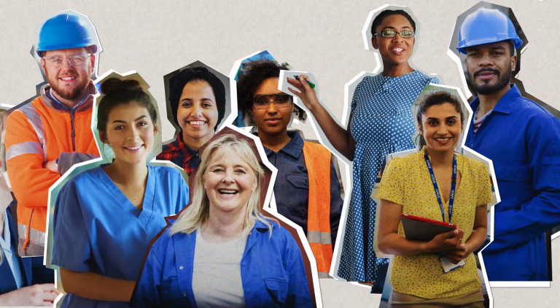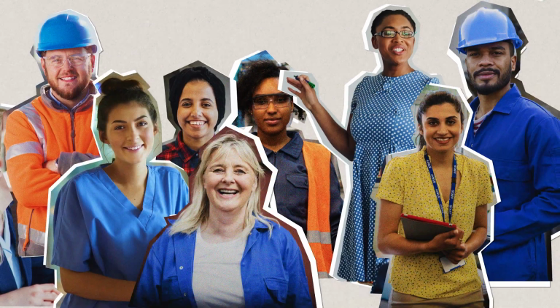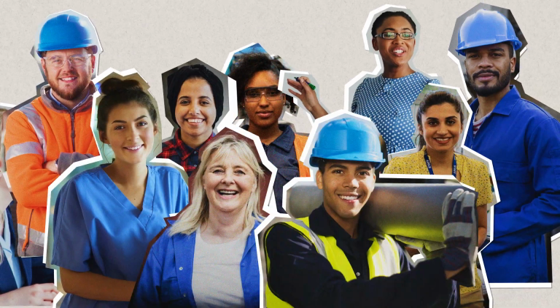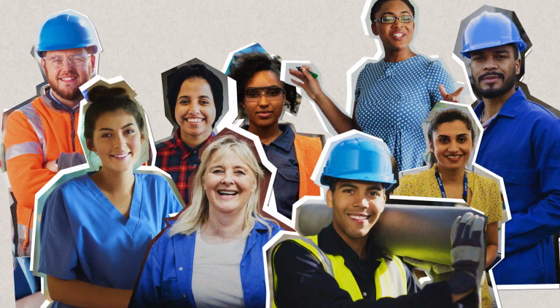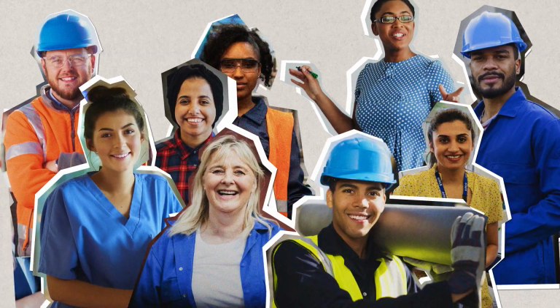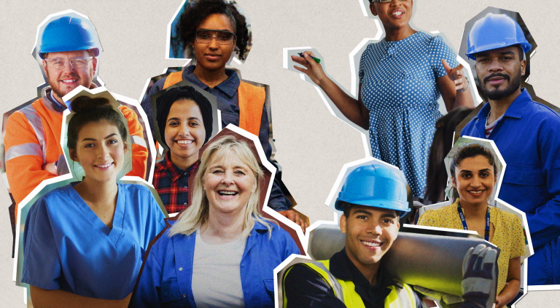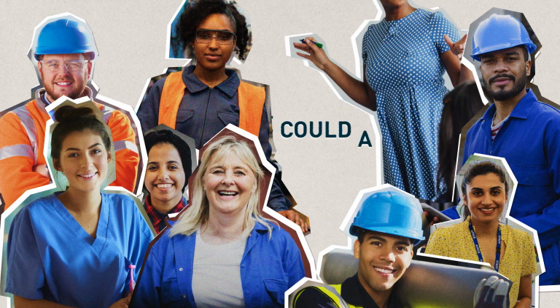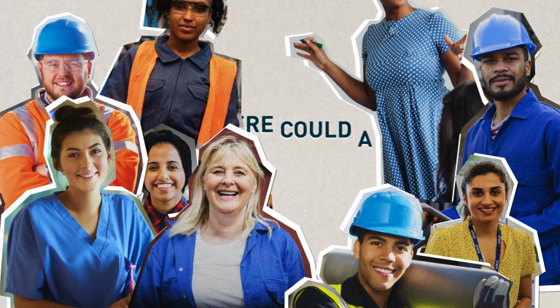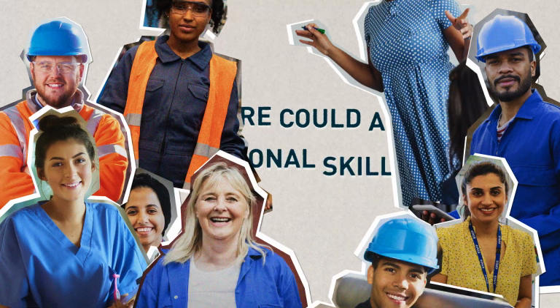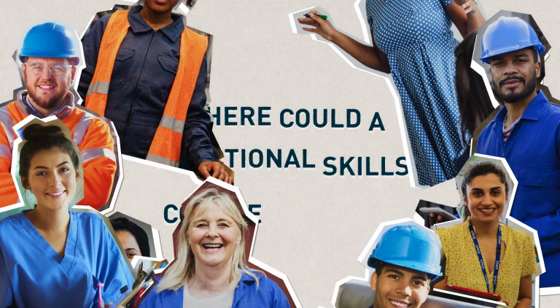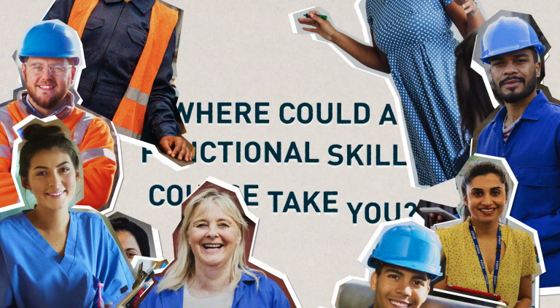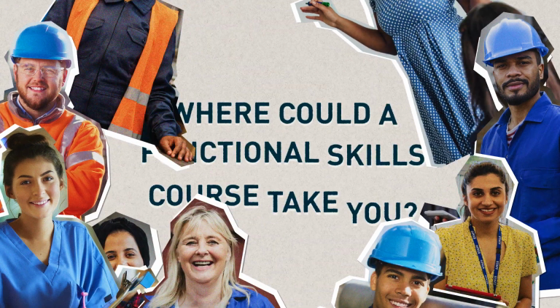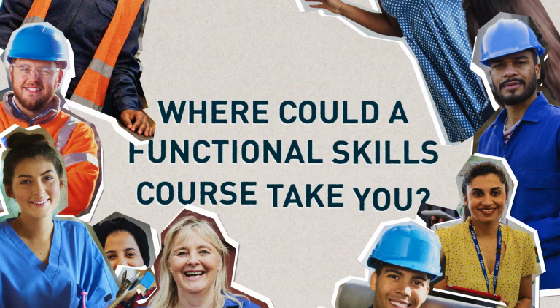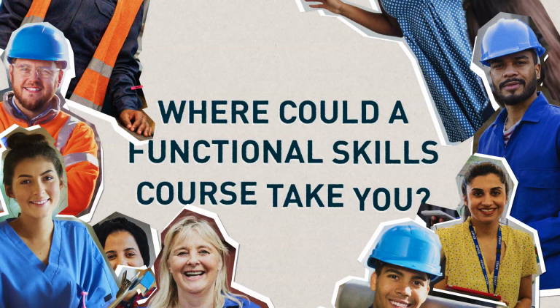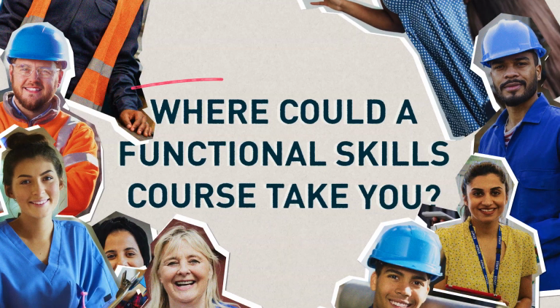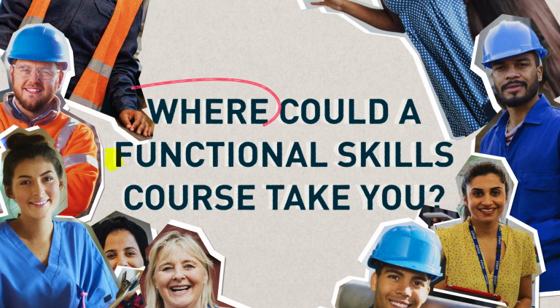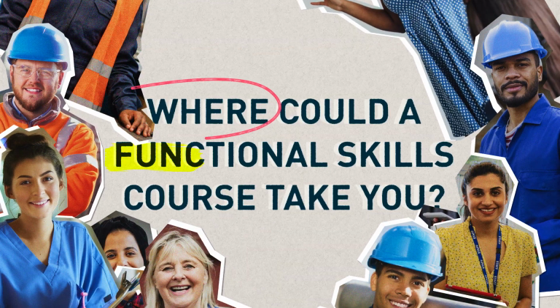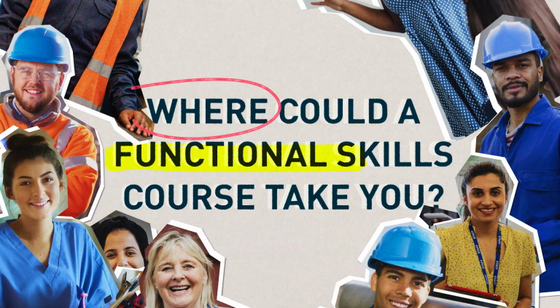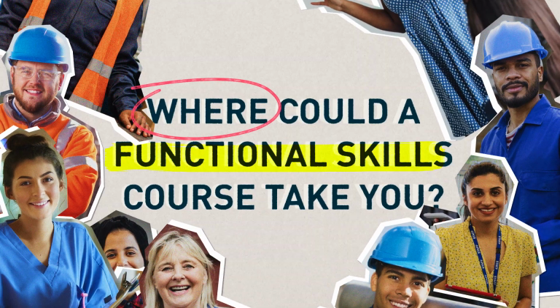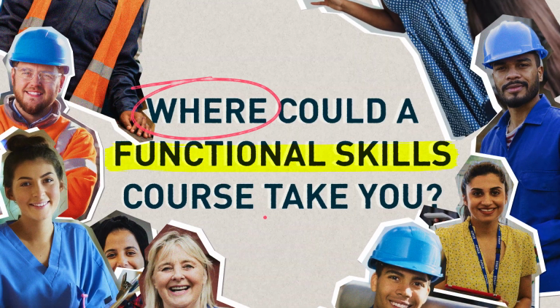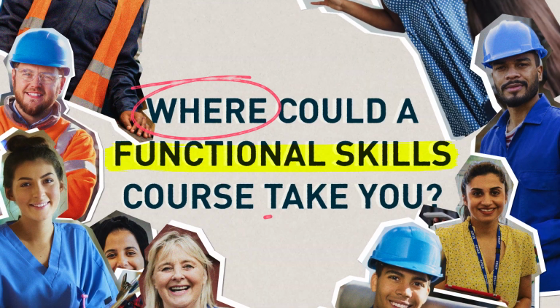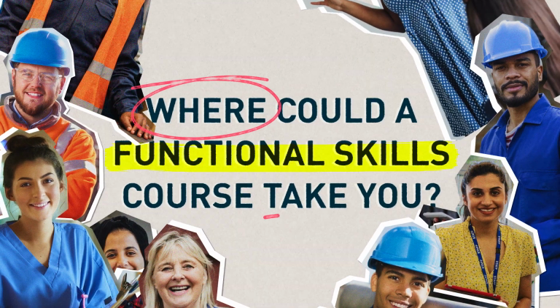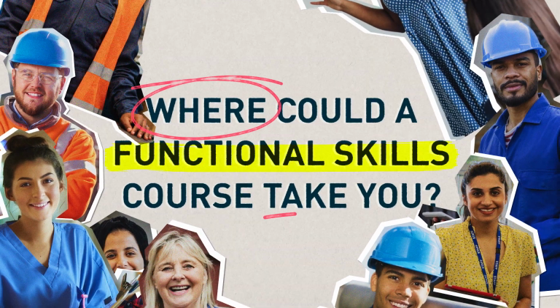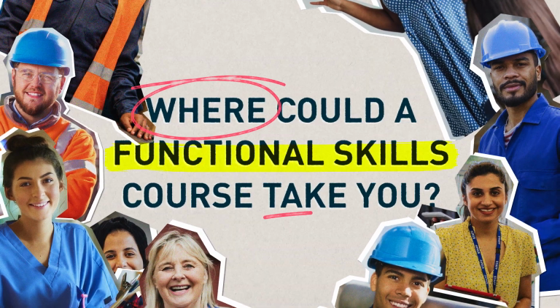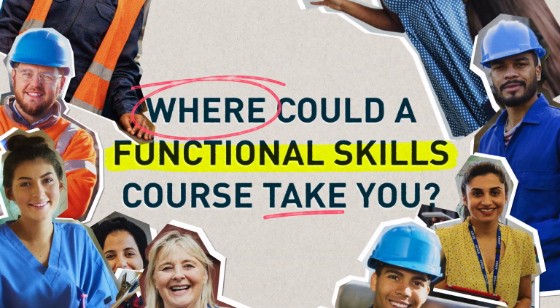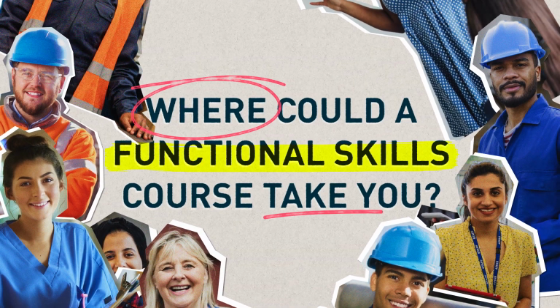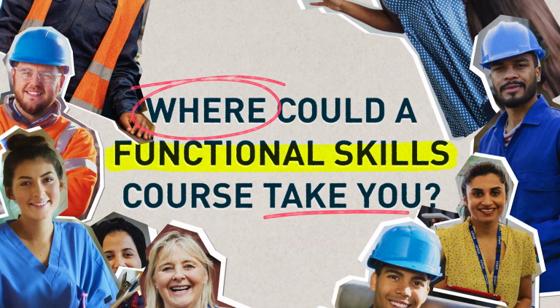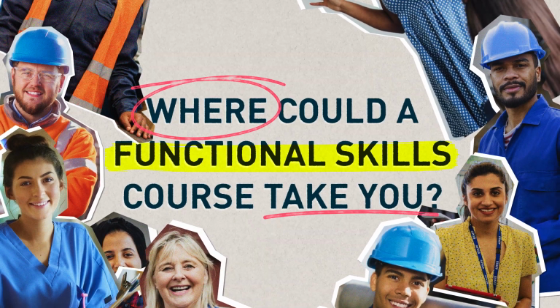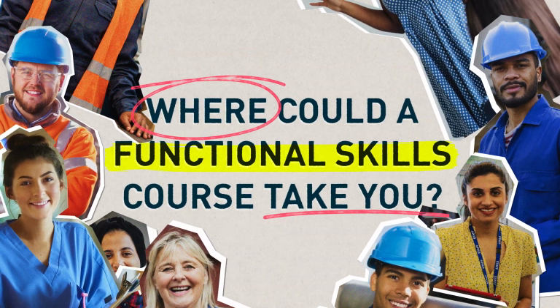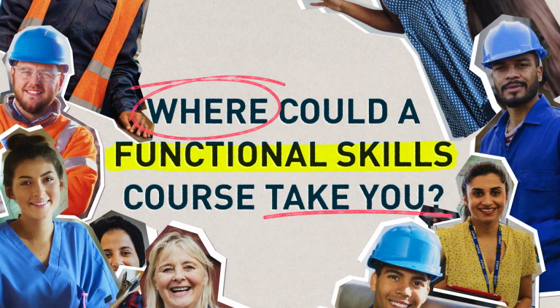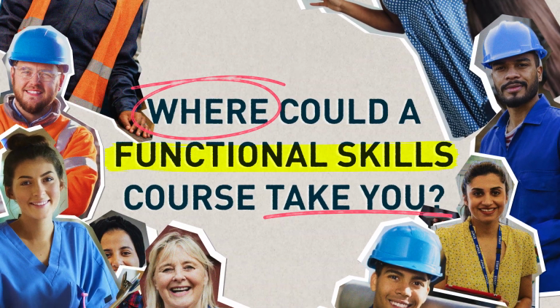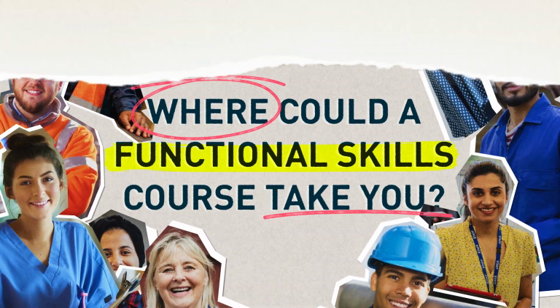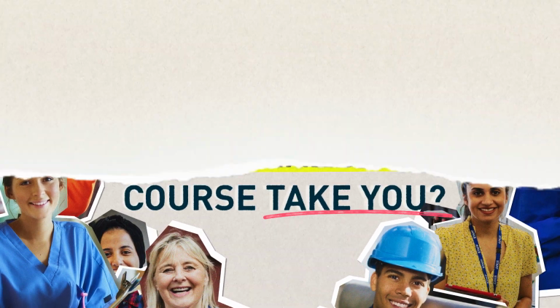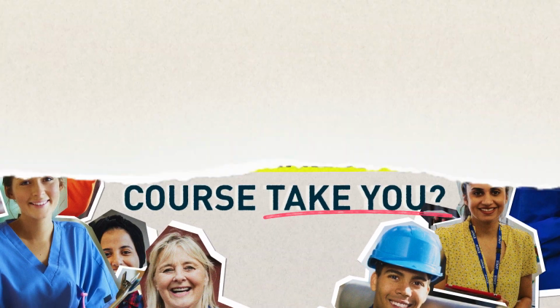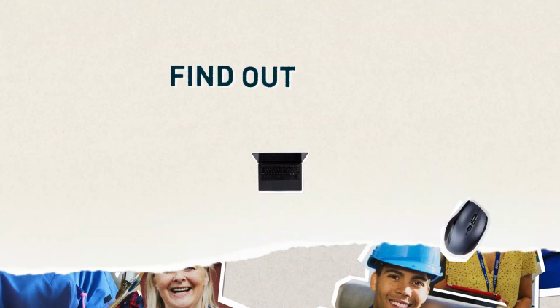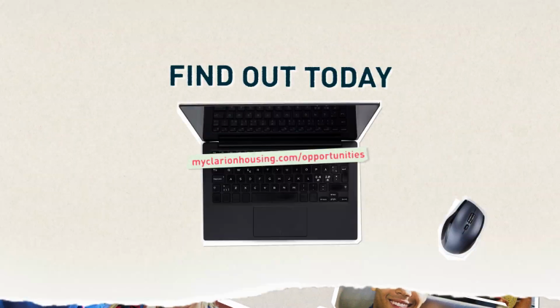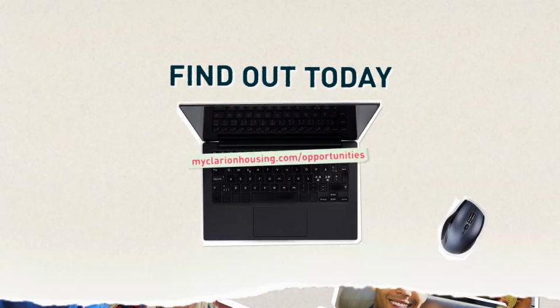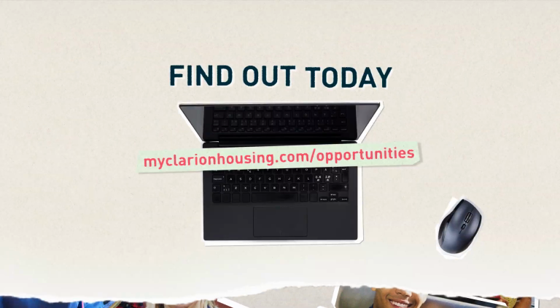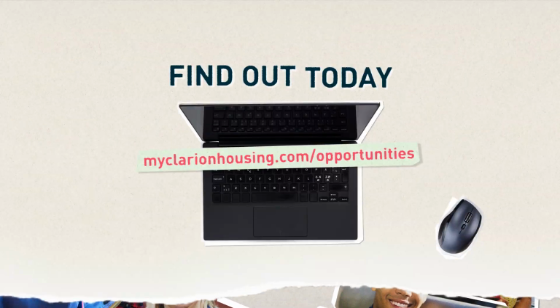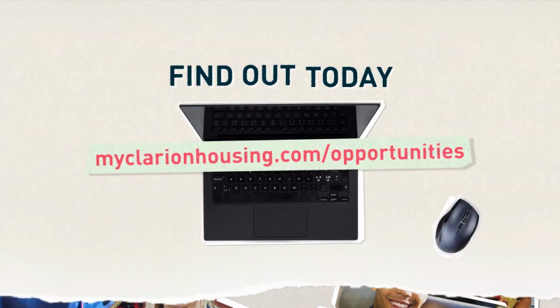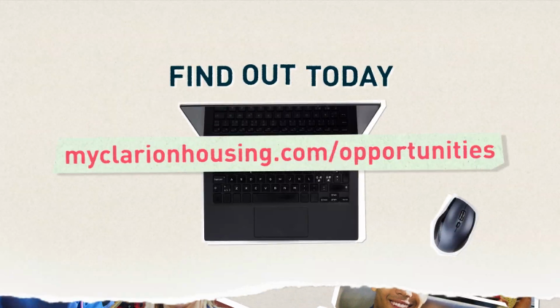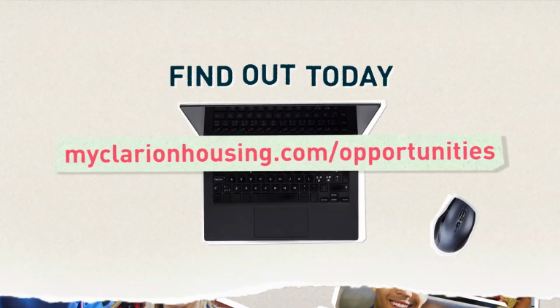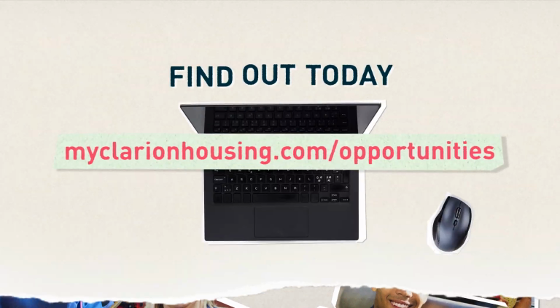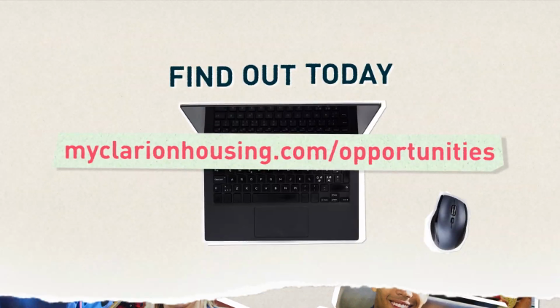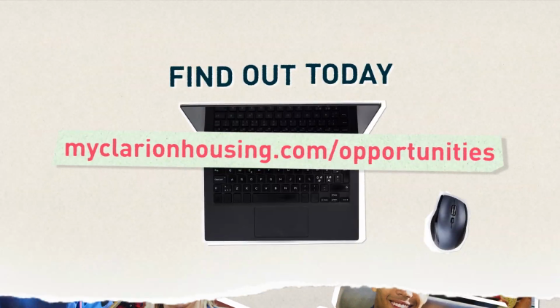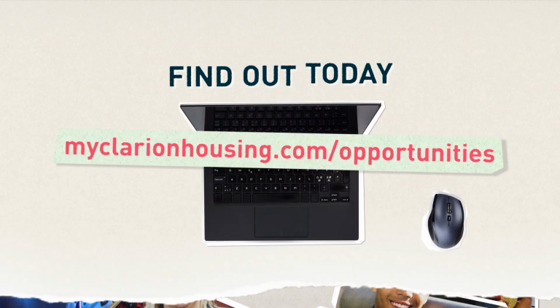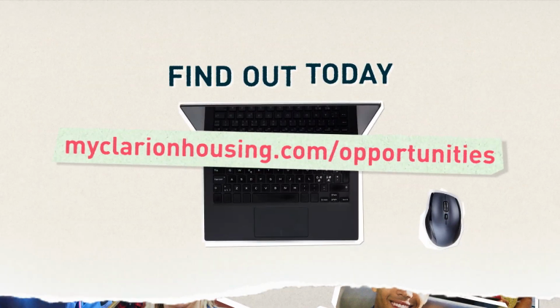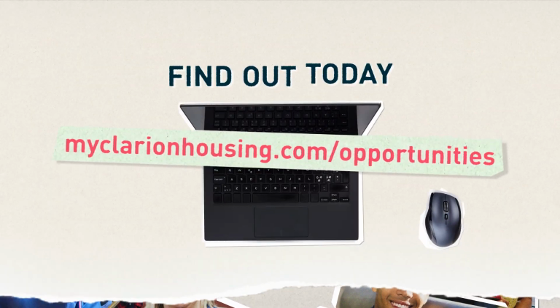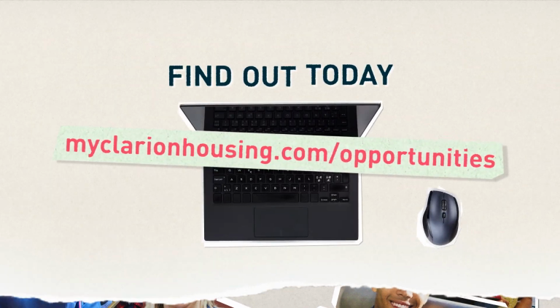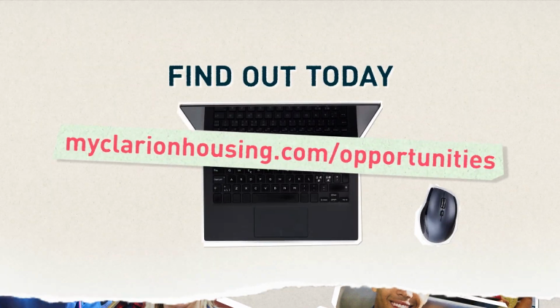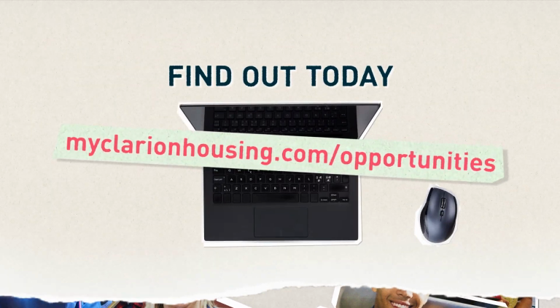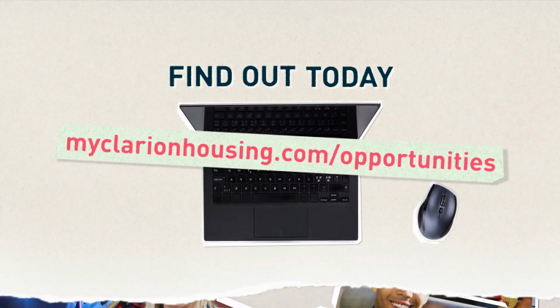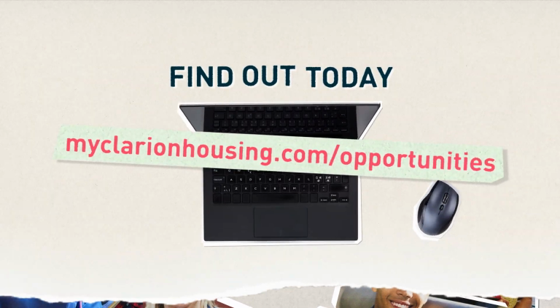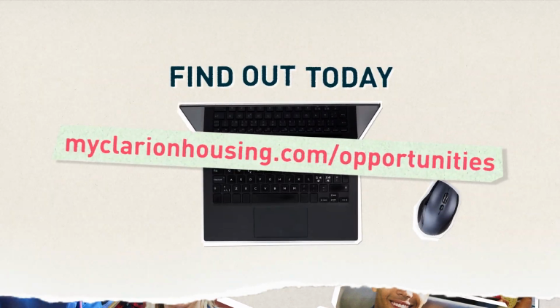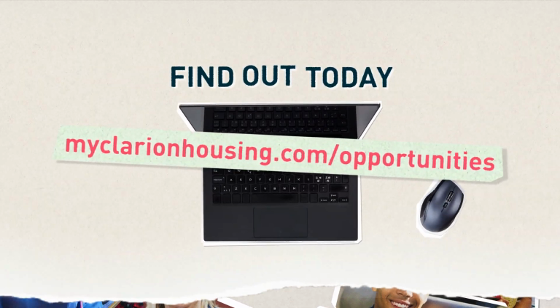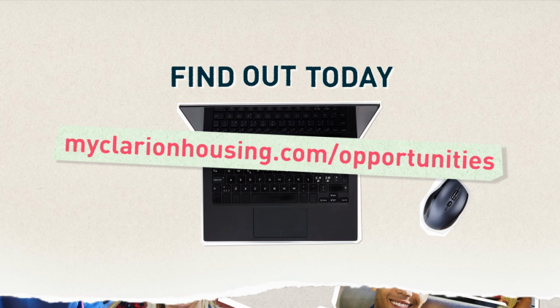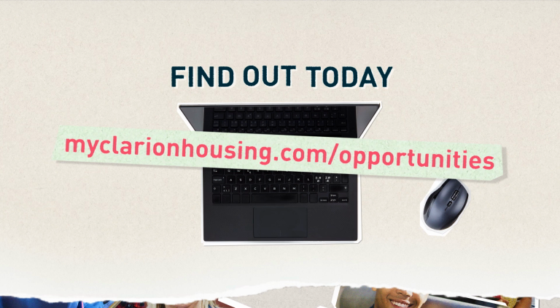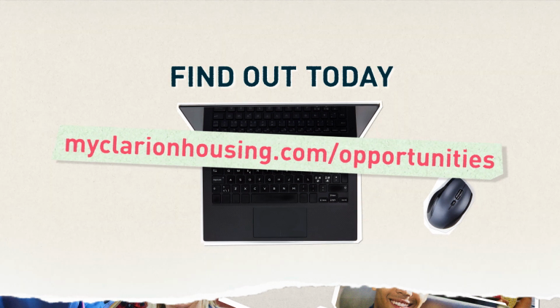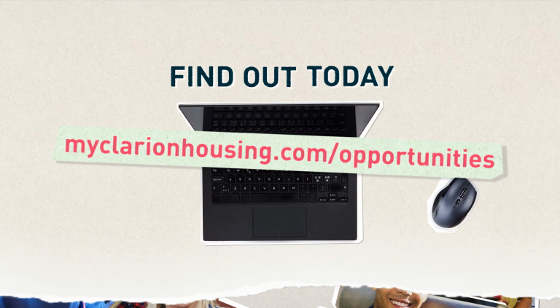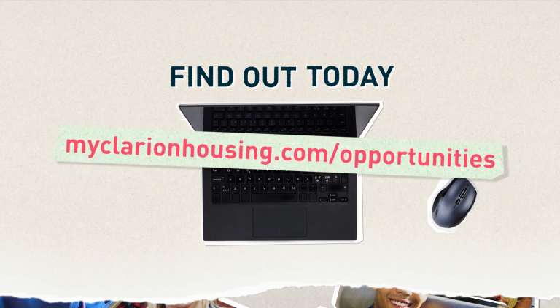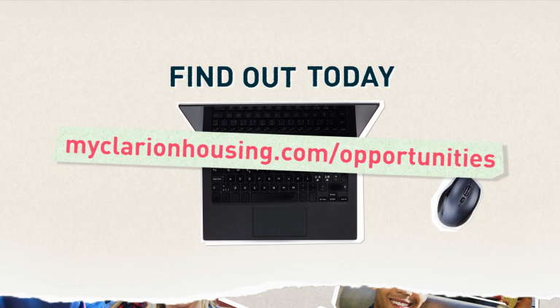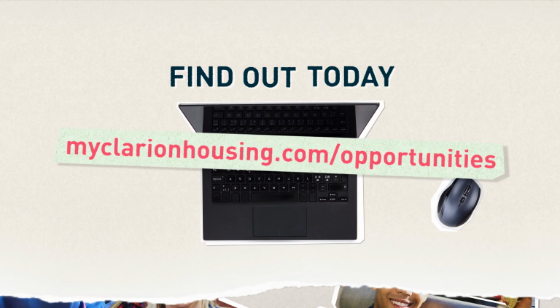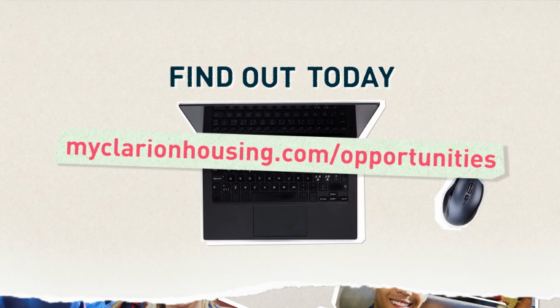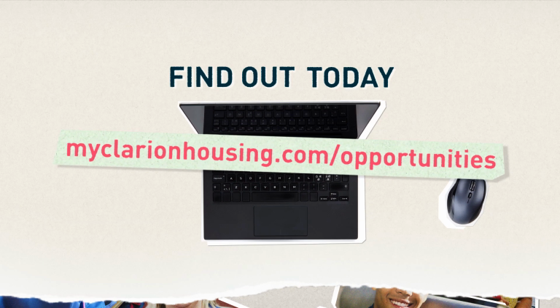Where could a Functional Skills course take you? Find out today. Search Clarion Housing Opportunities.